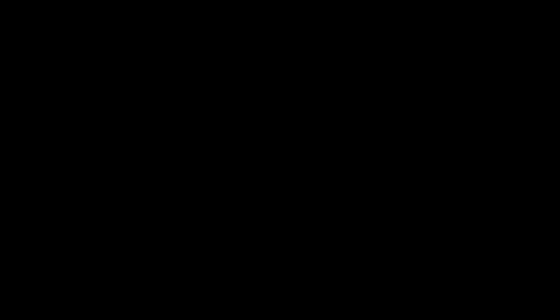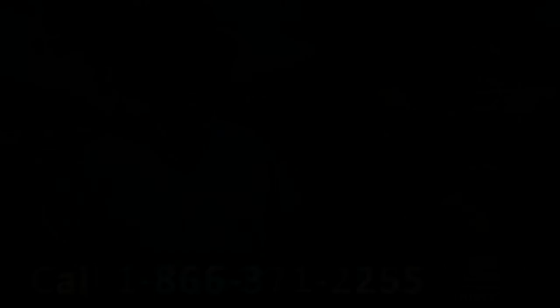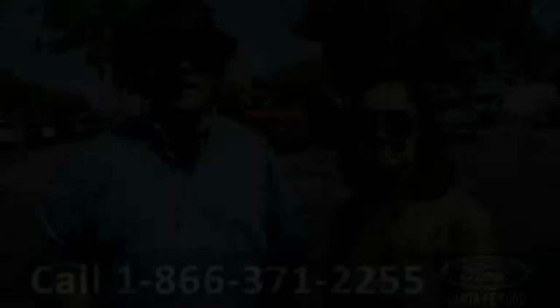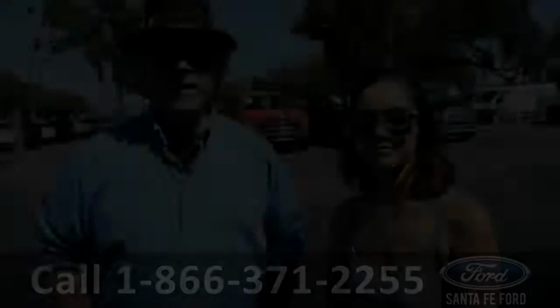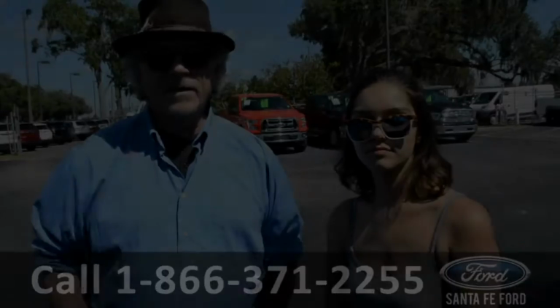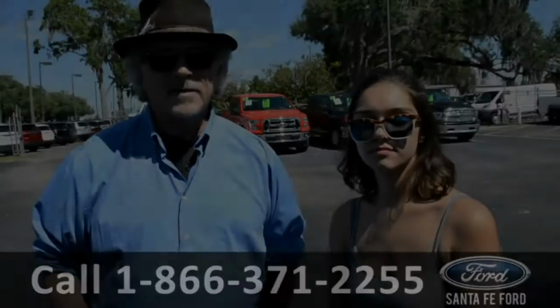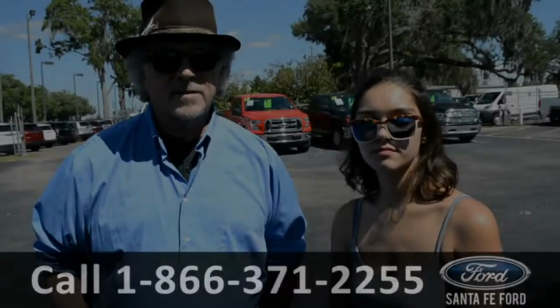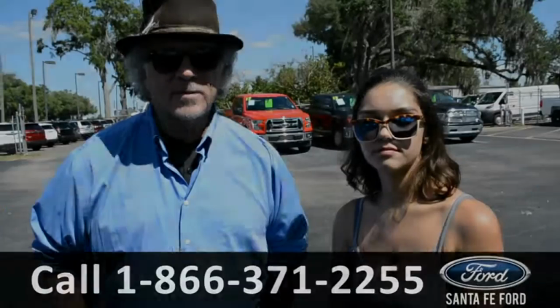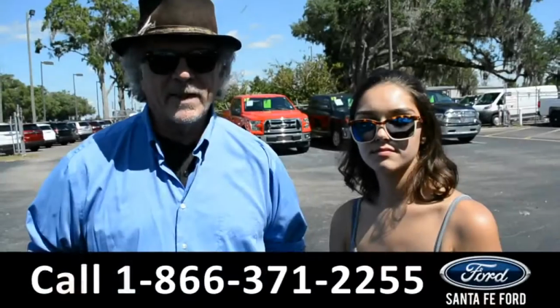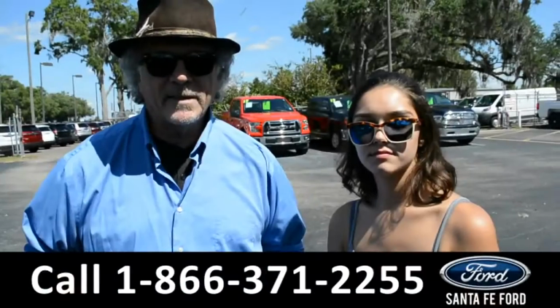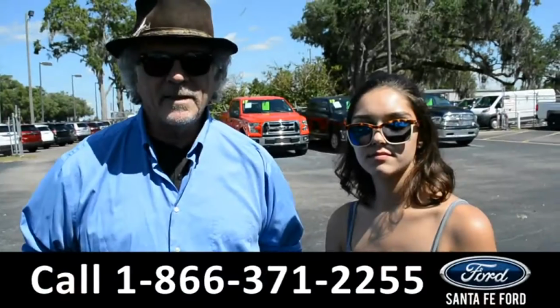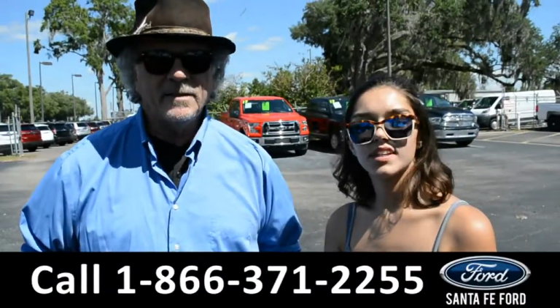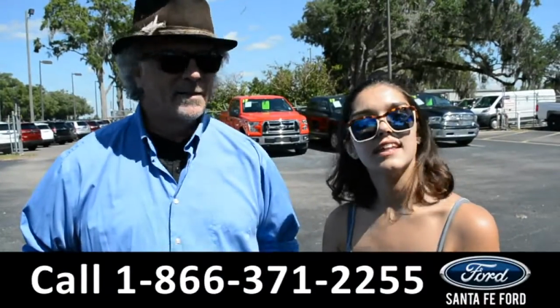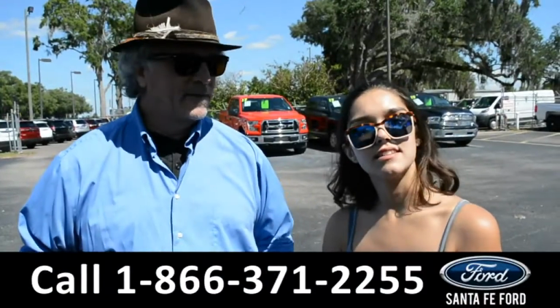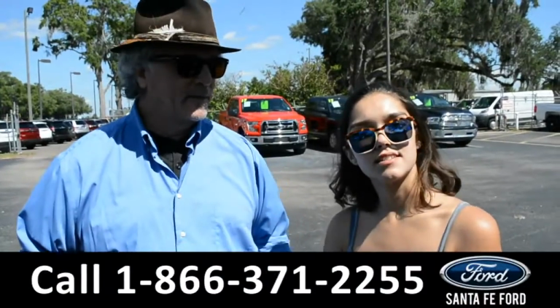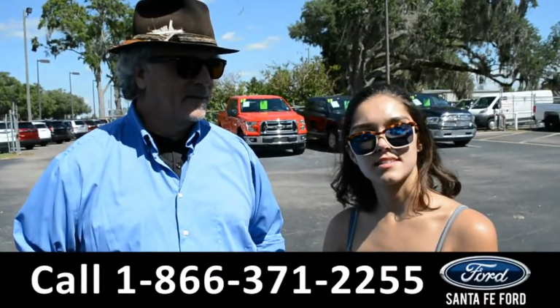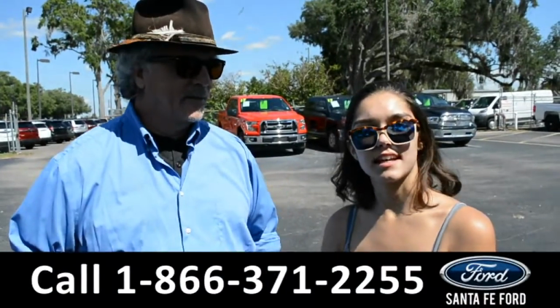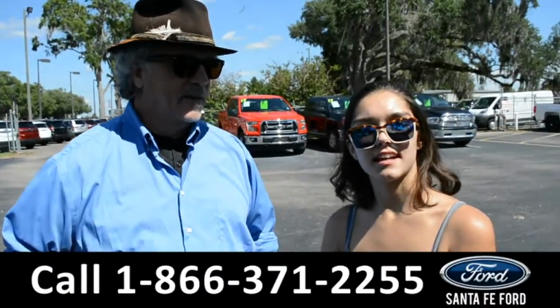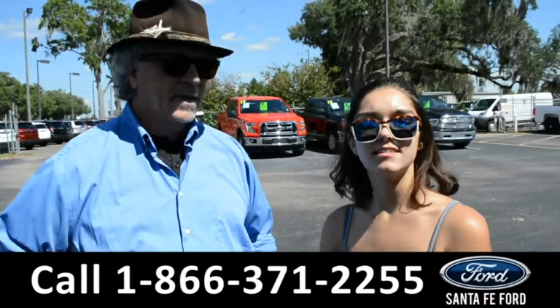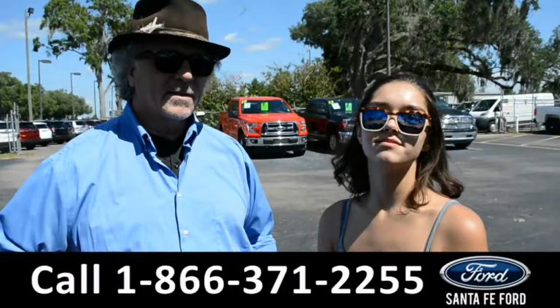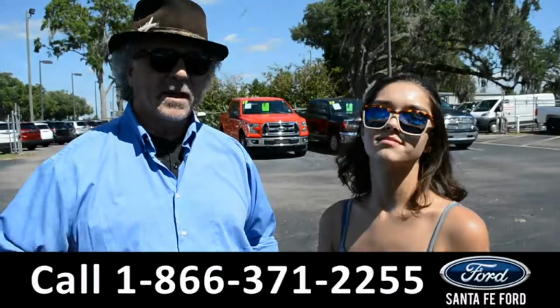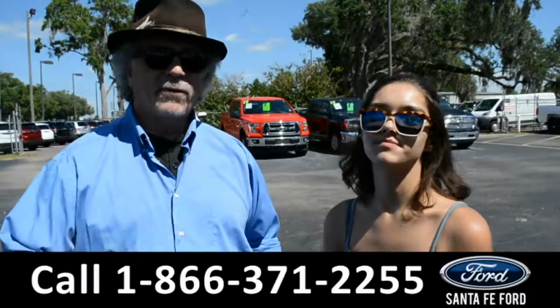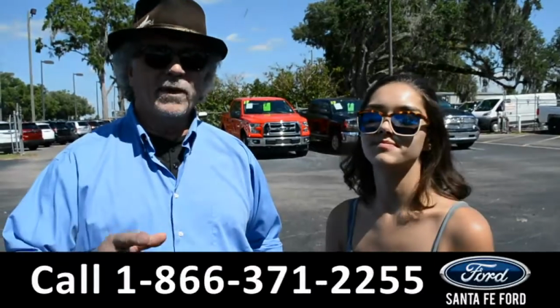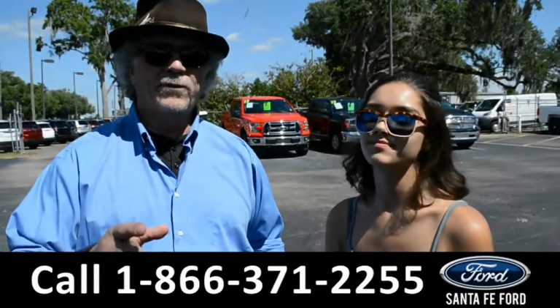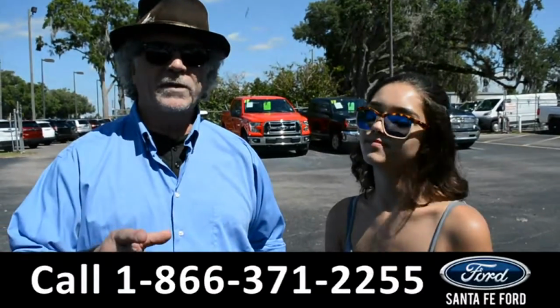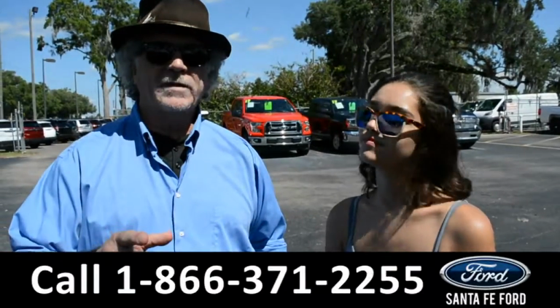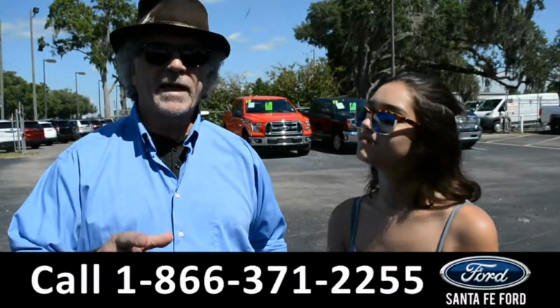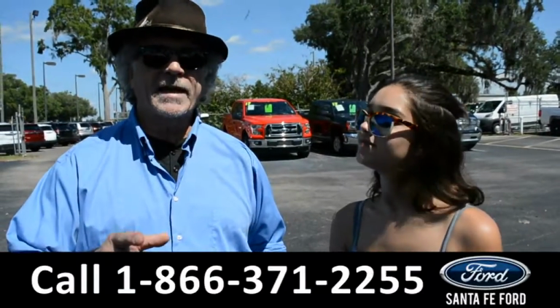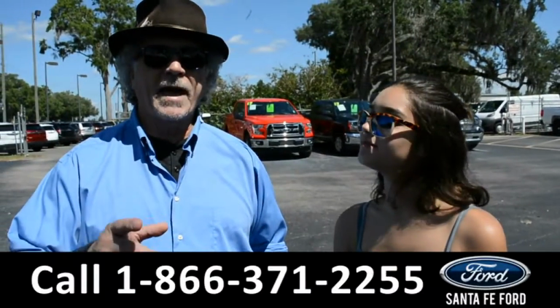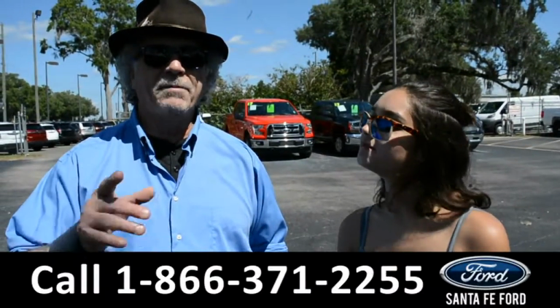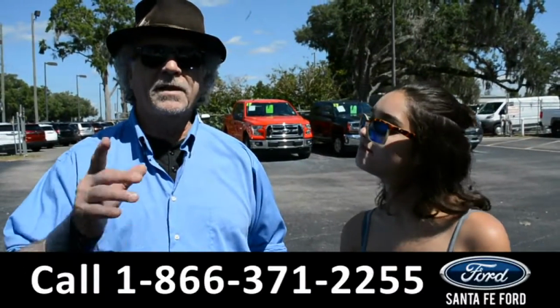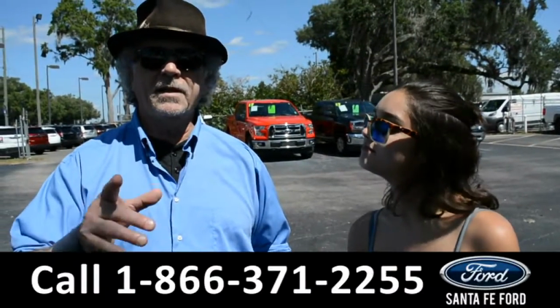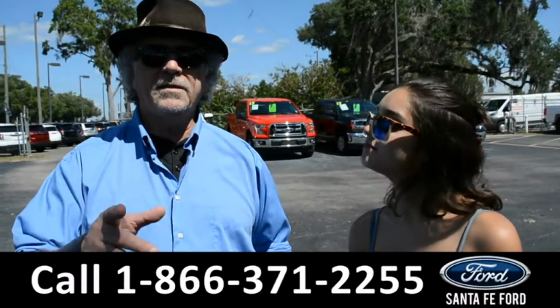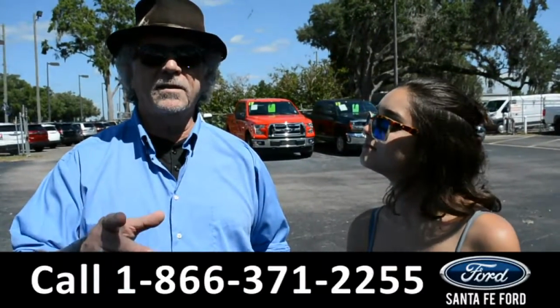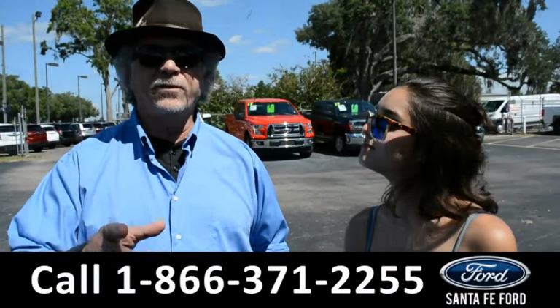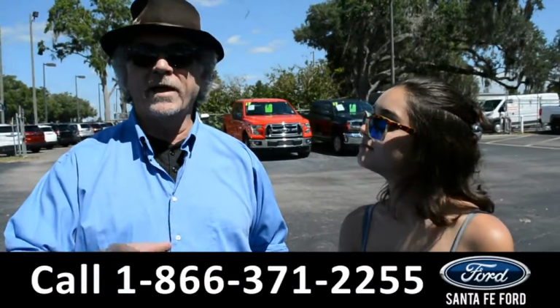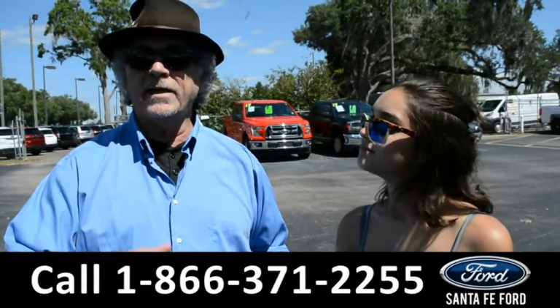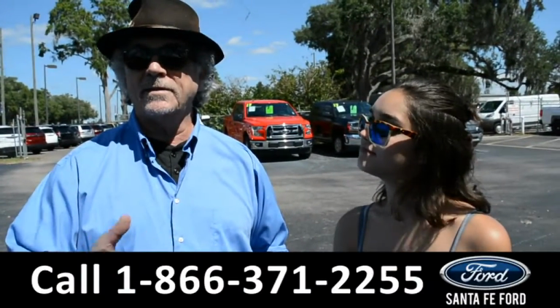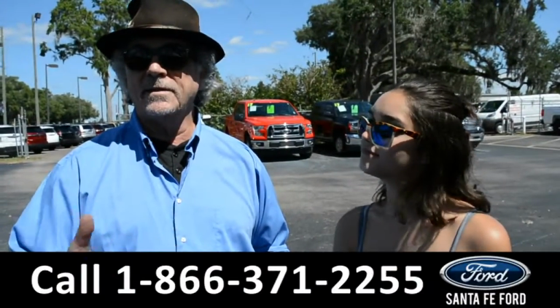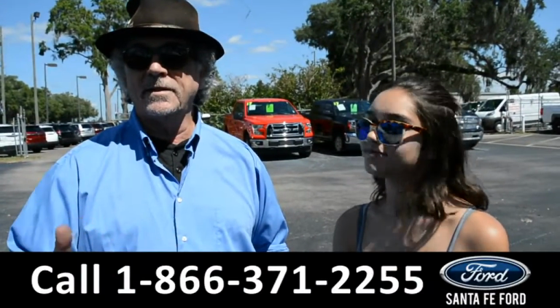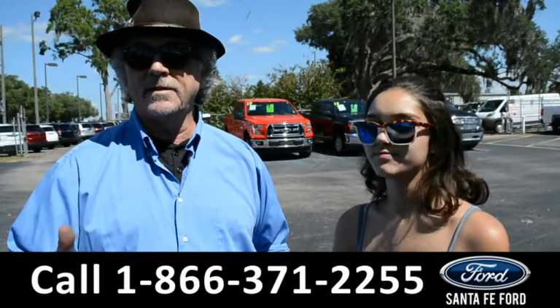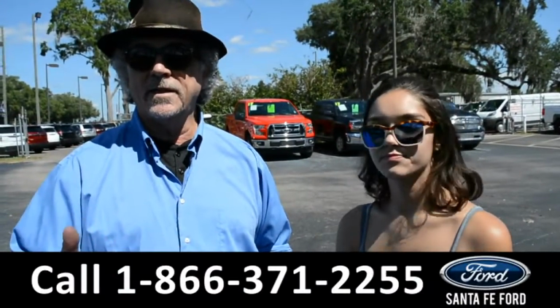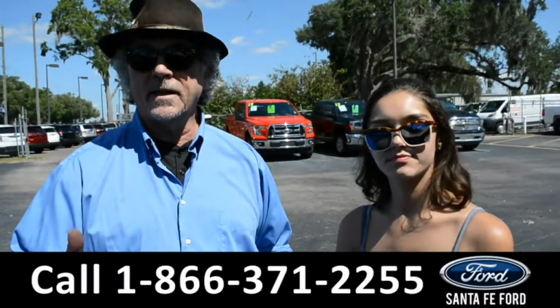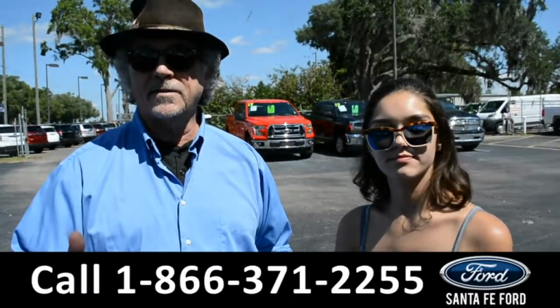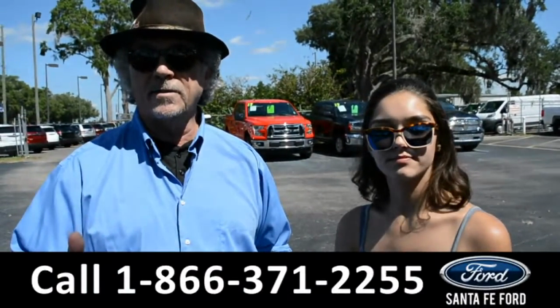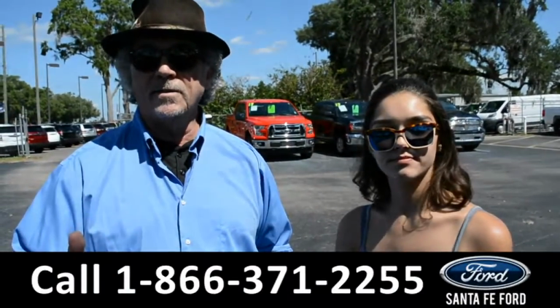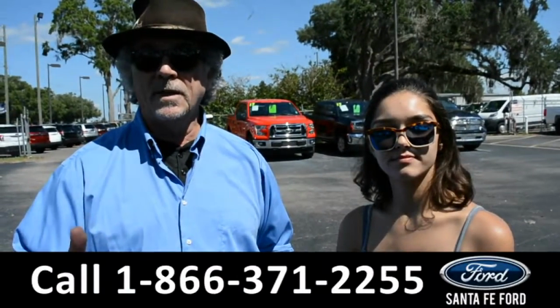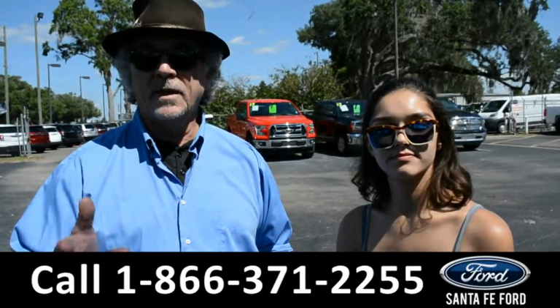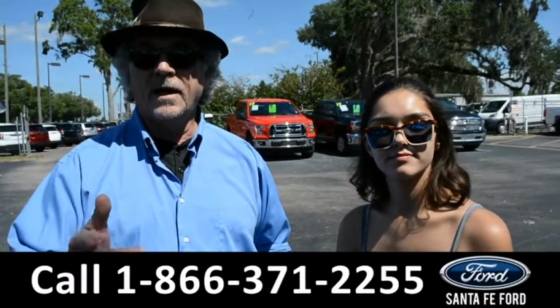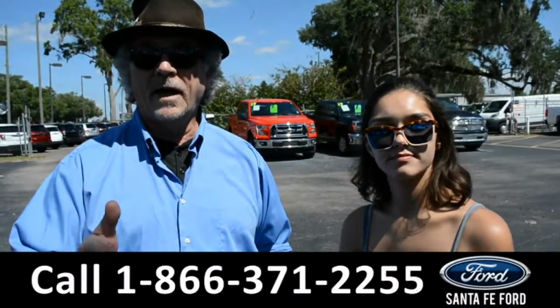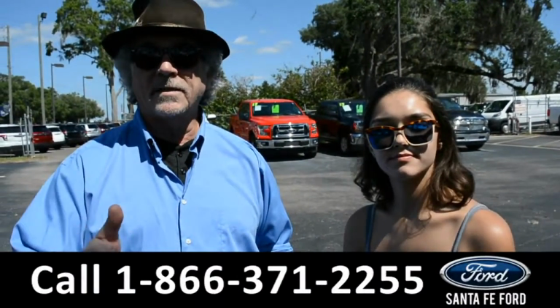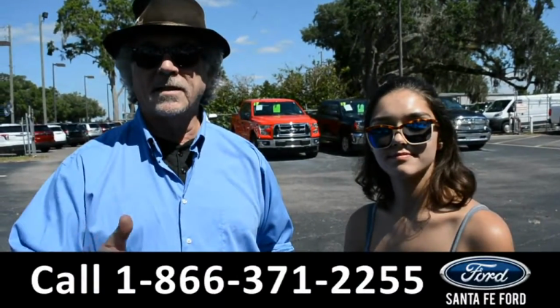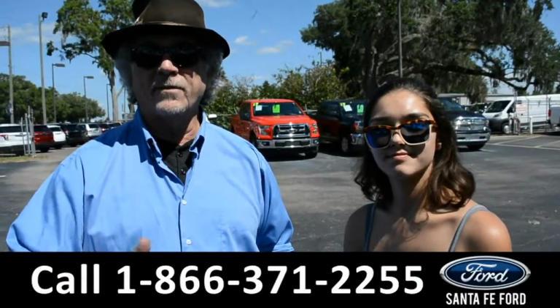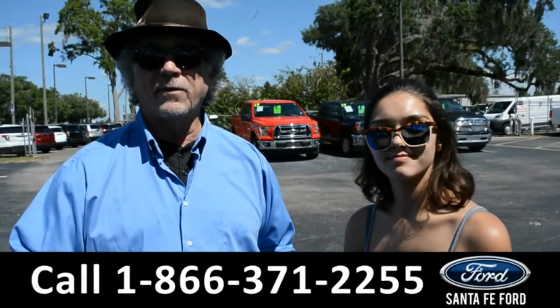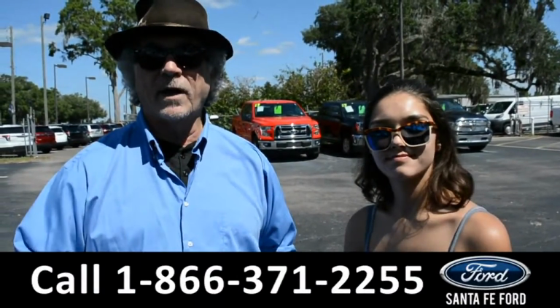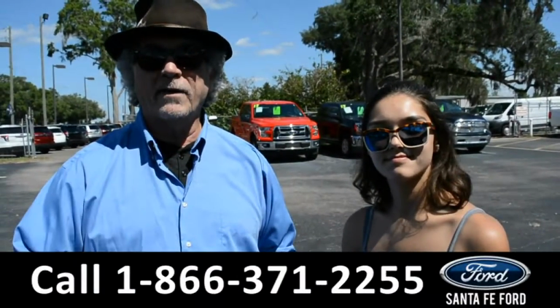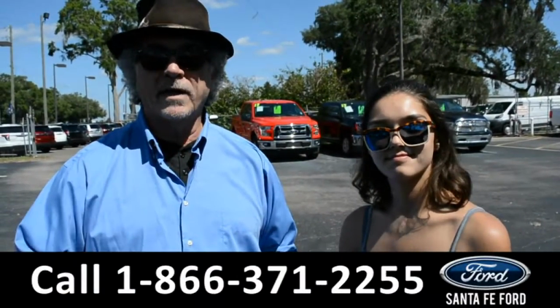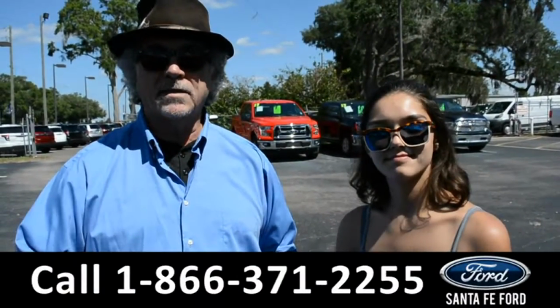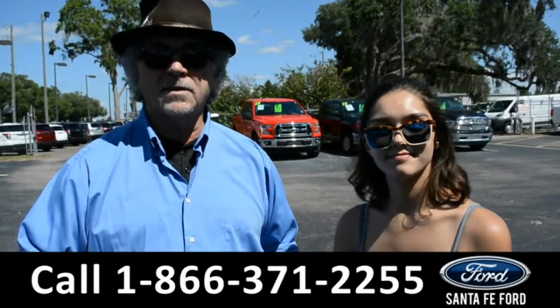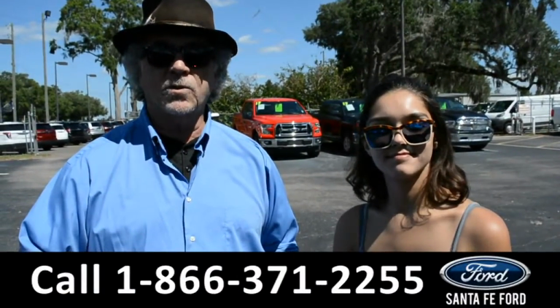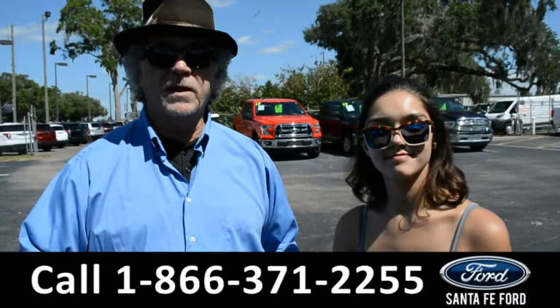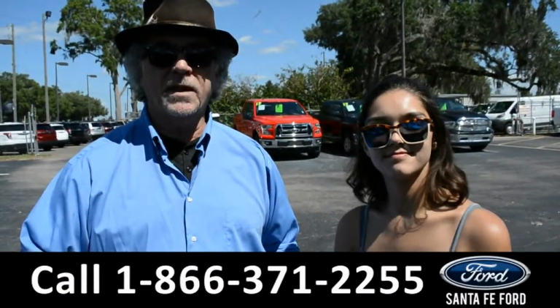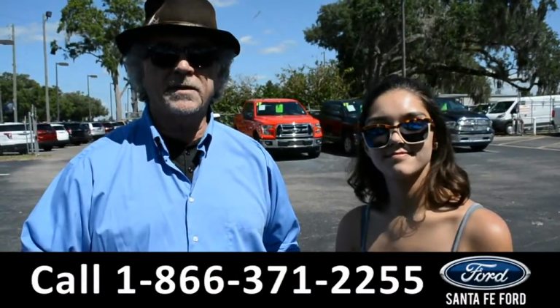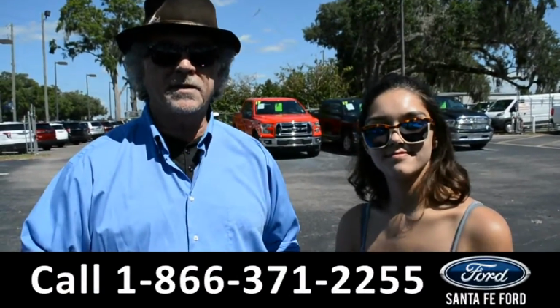Hey, this is Randy, and this is Anna. SantaFeFord.com — easy to find, easy to get to. I-75, exit 399.